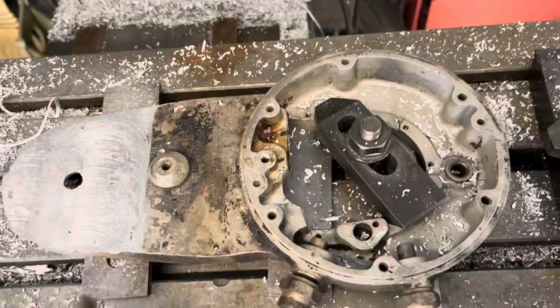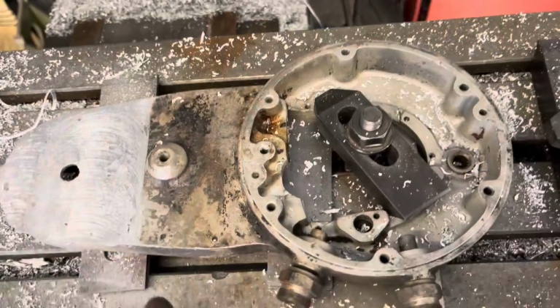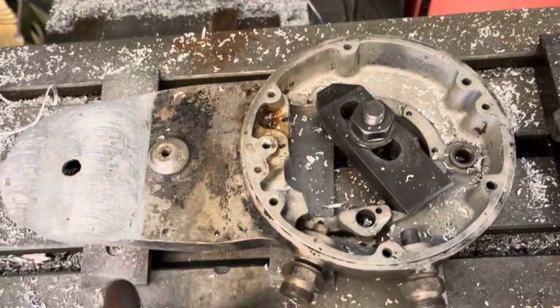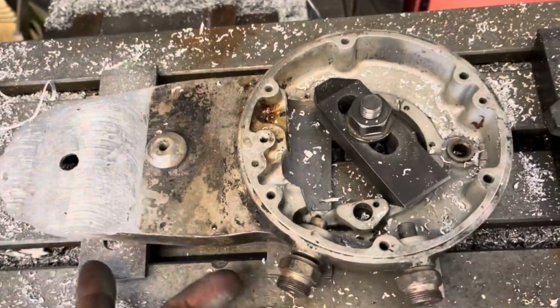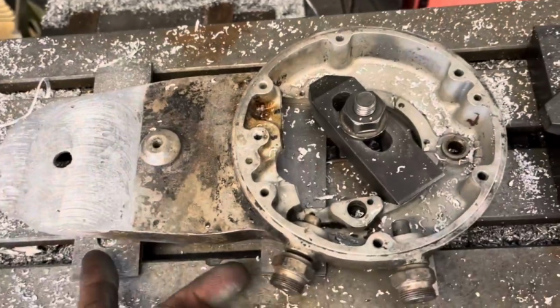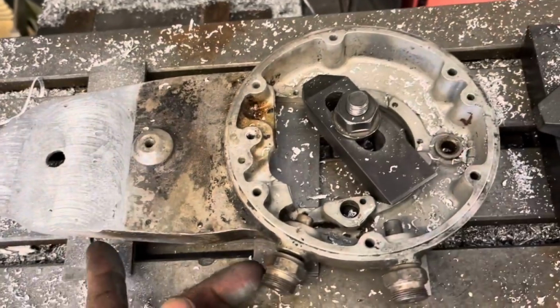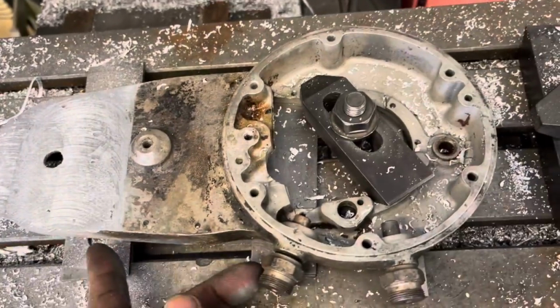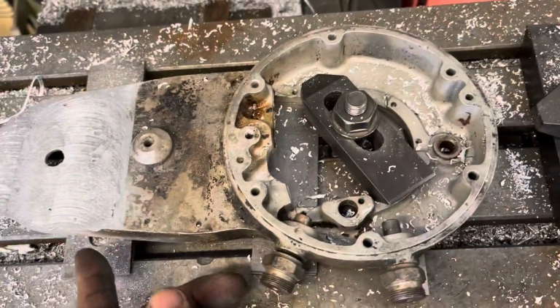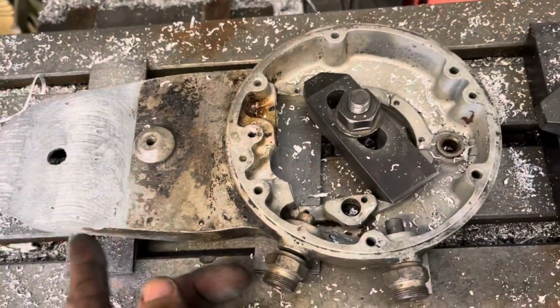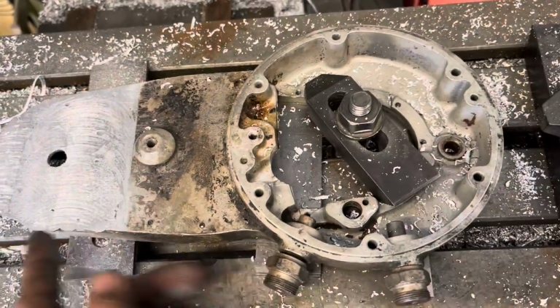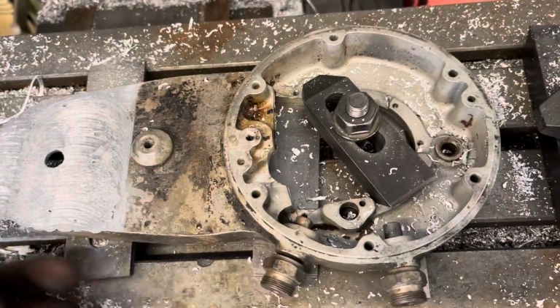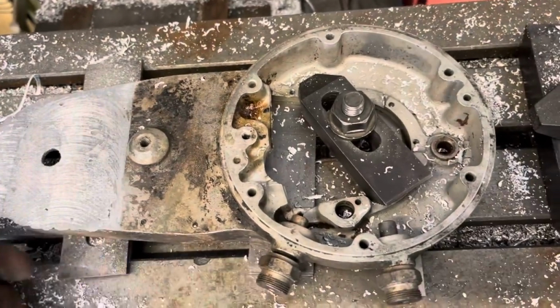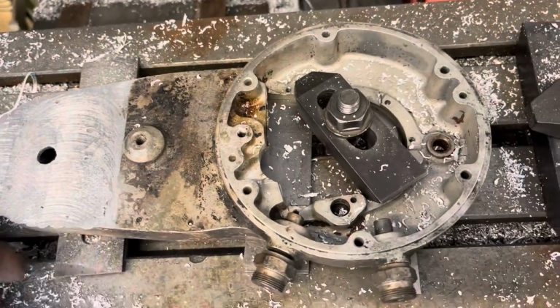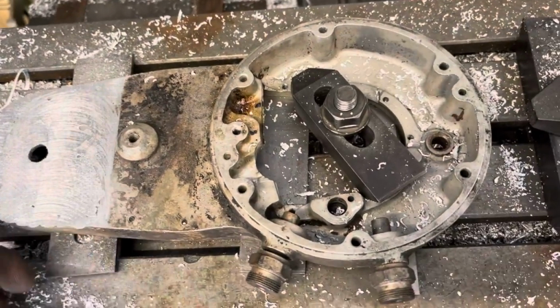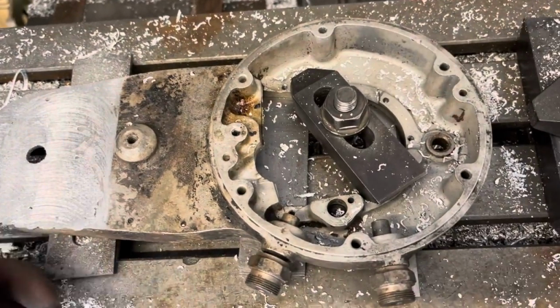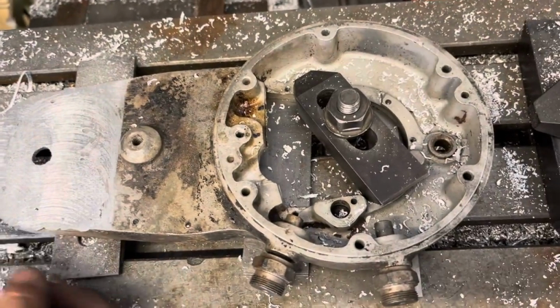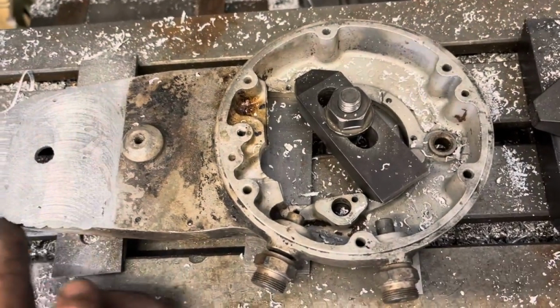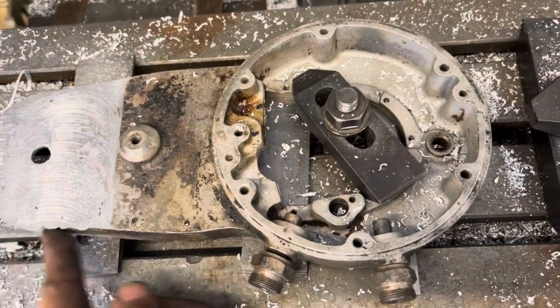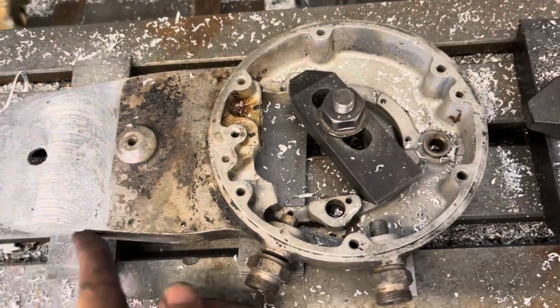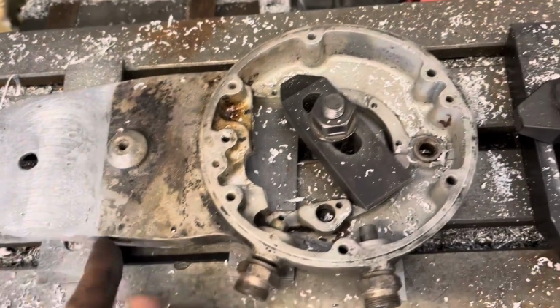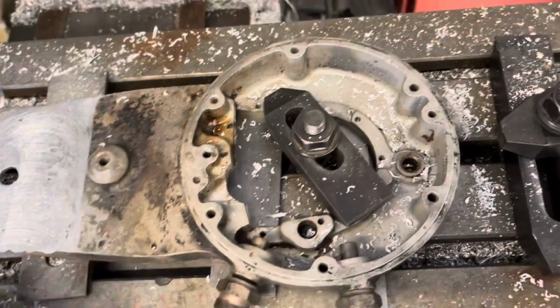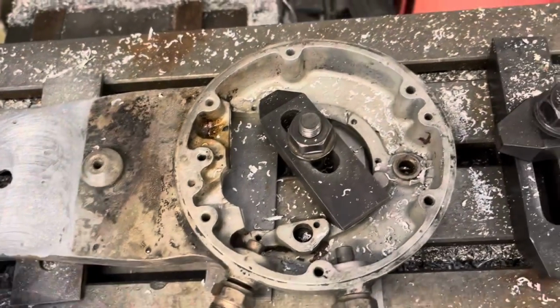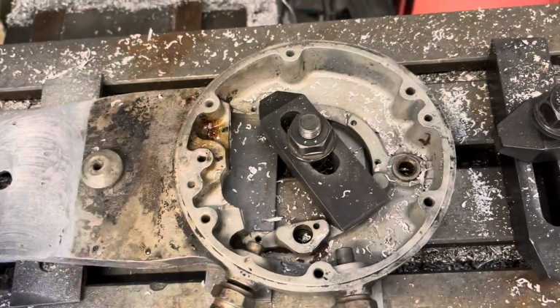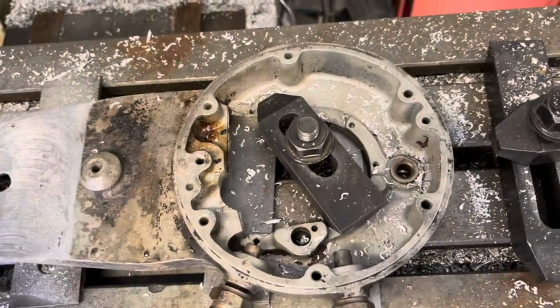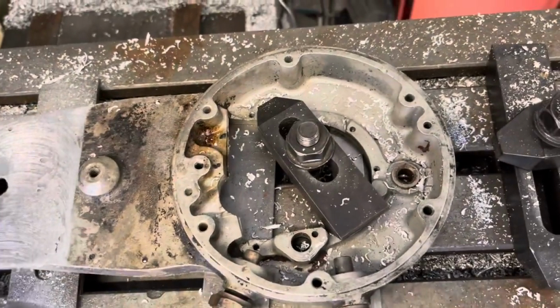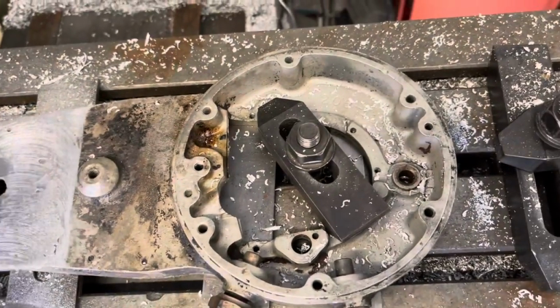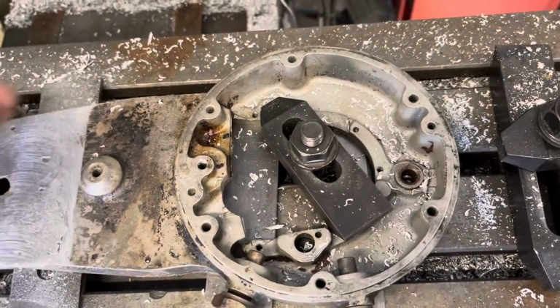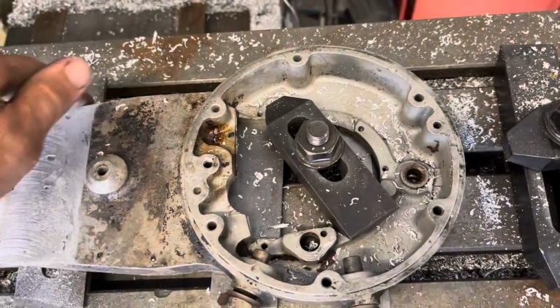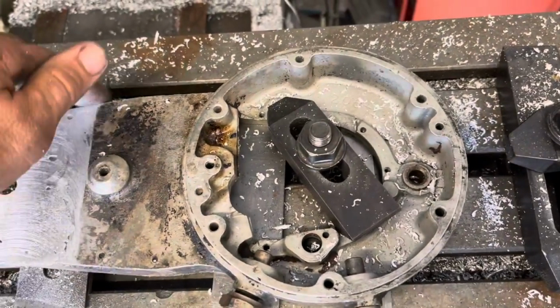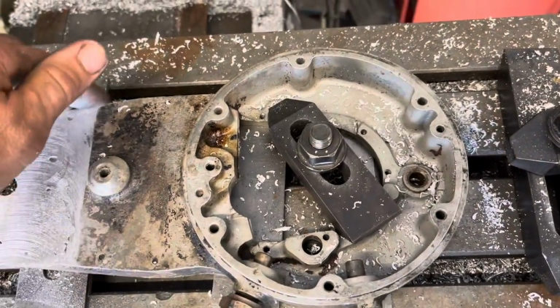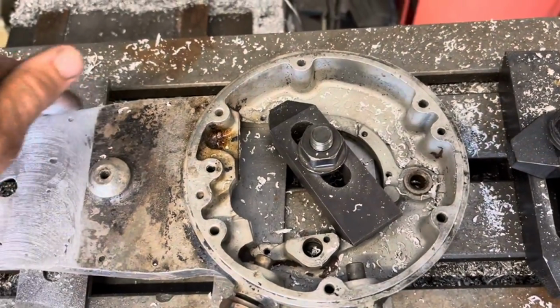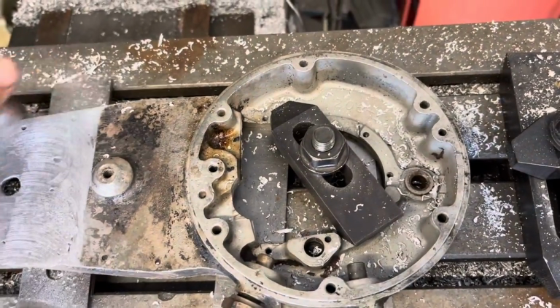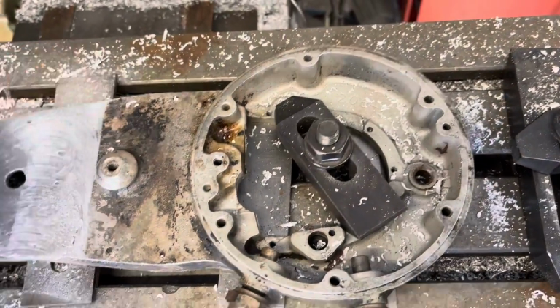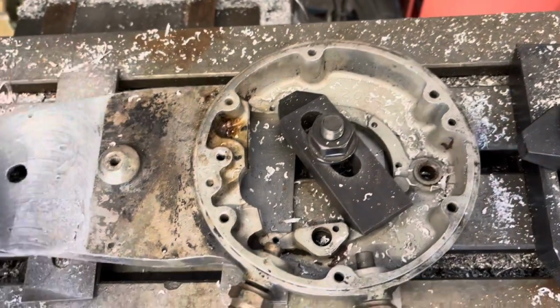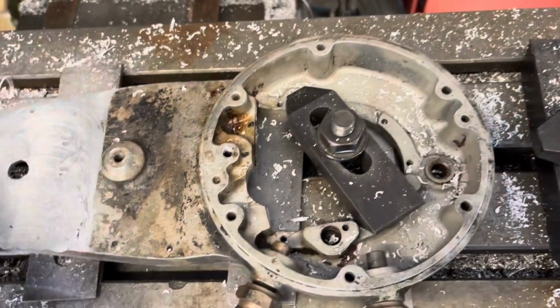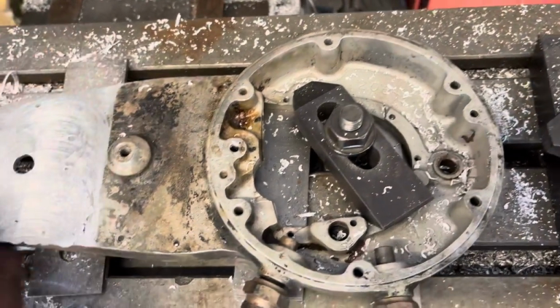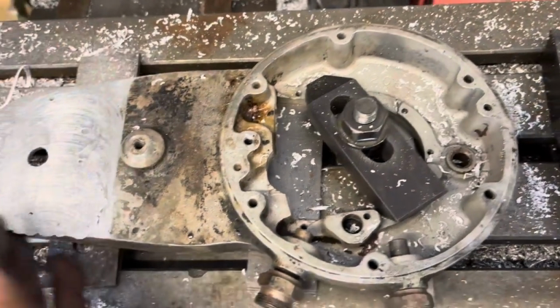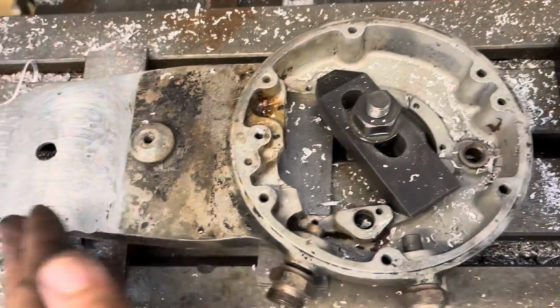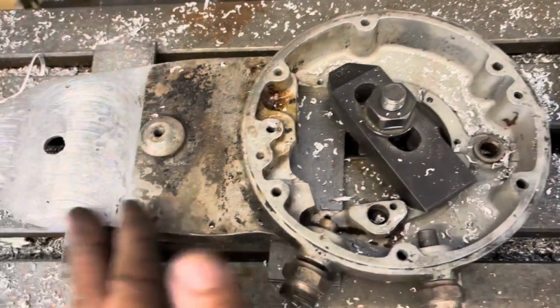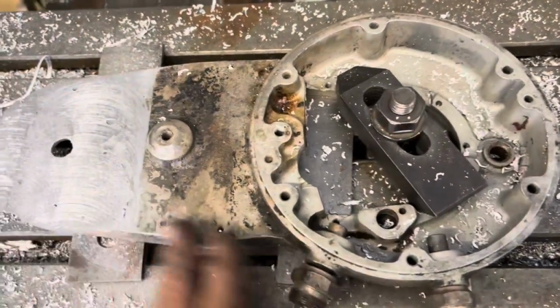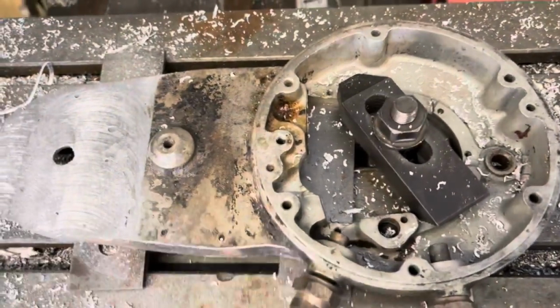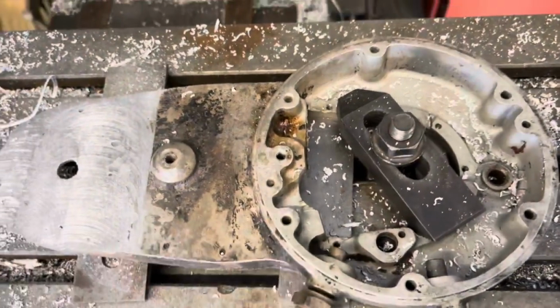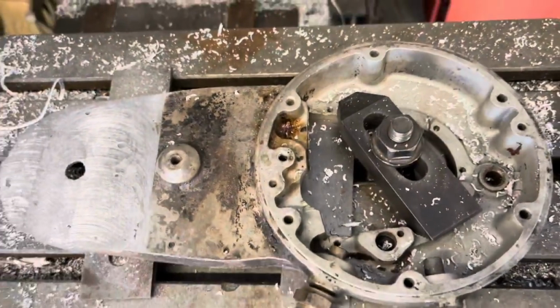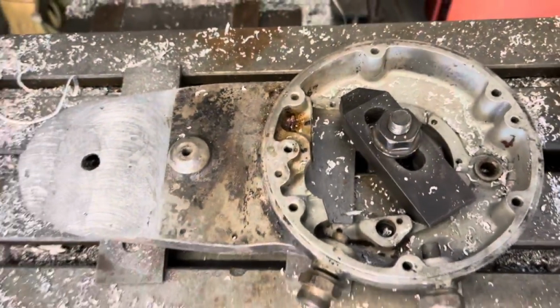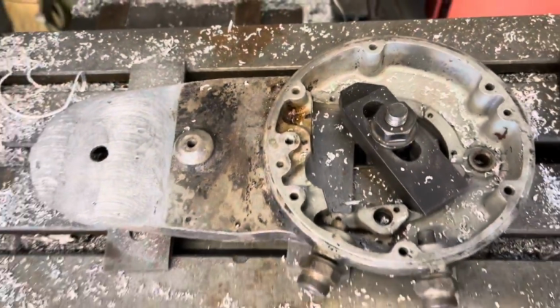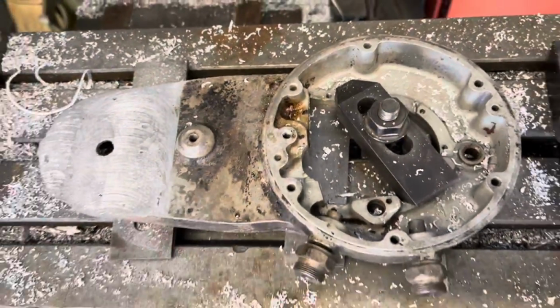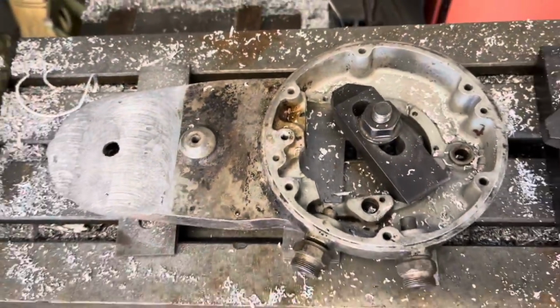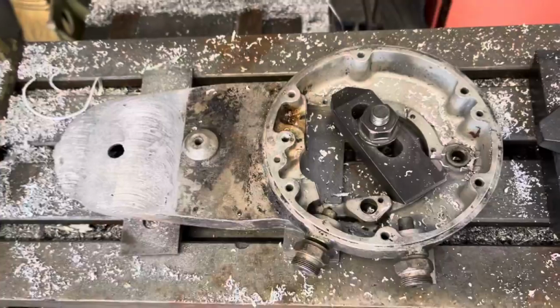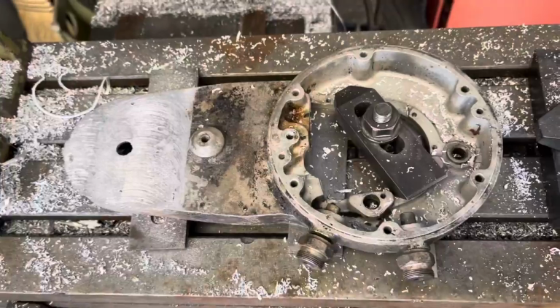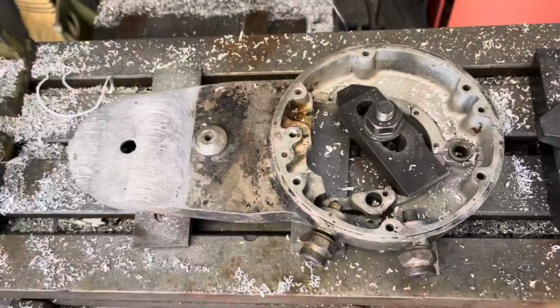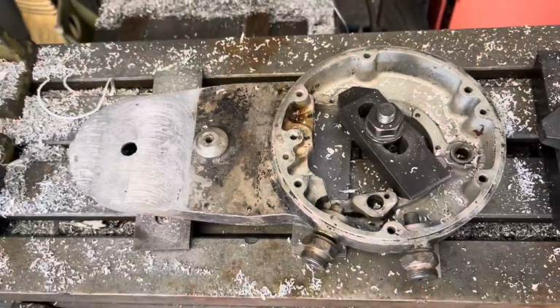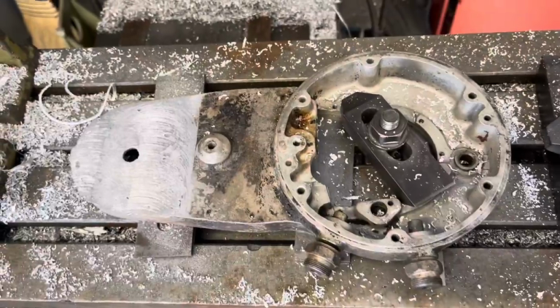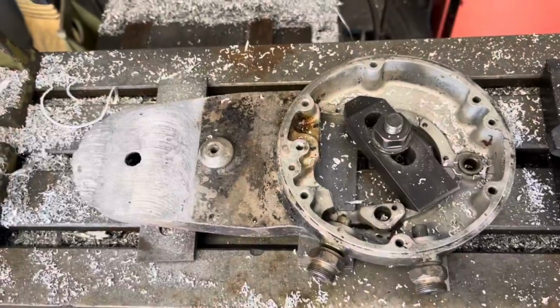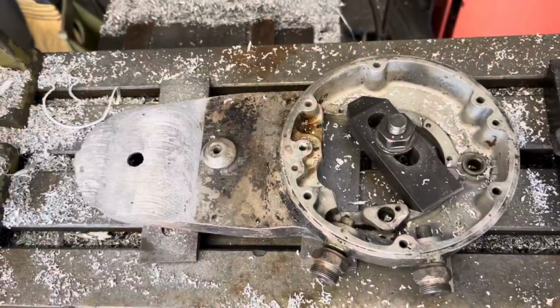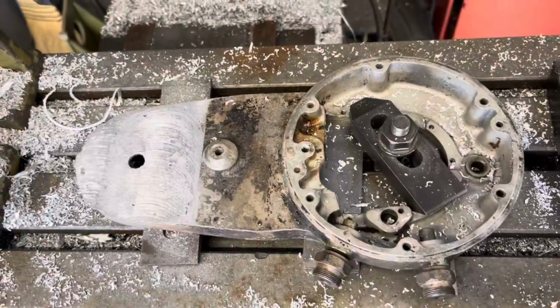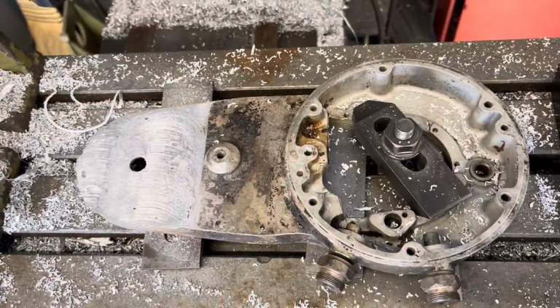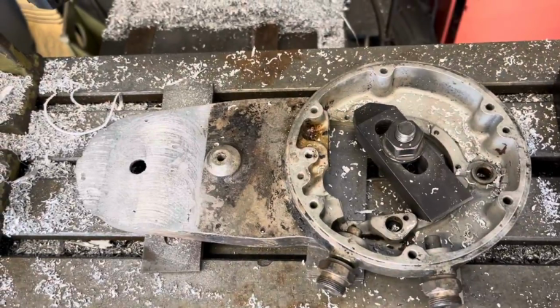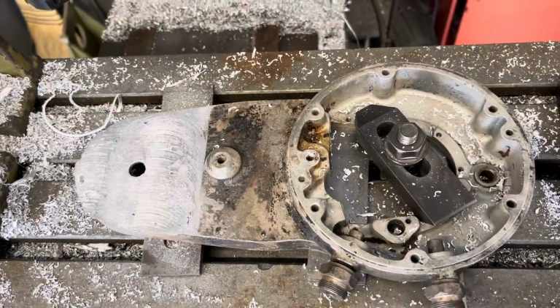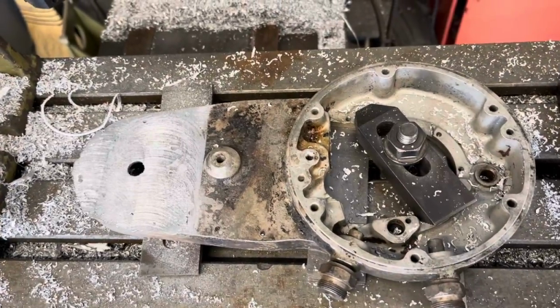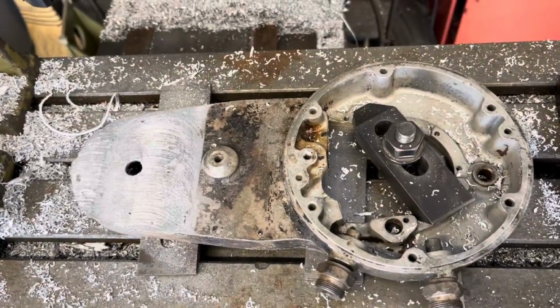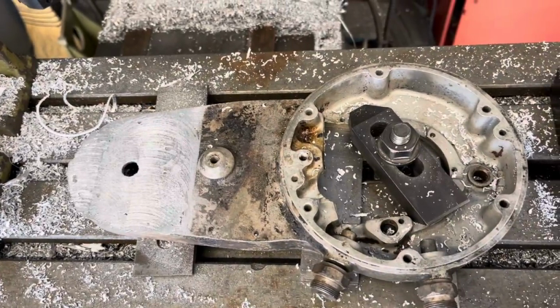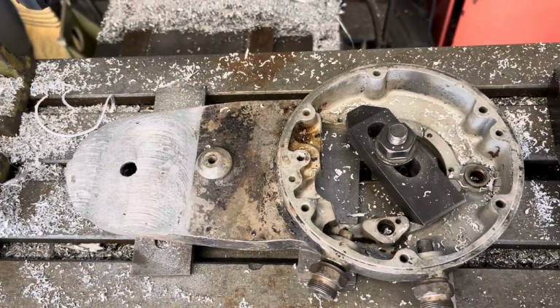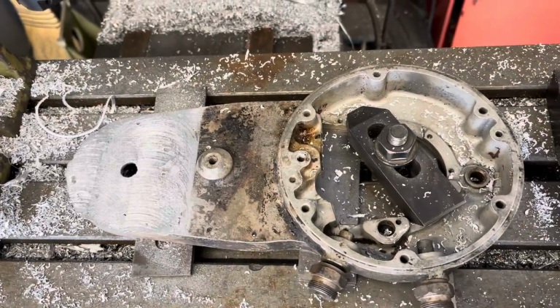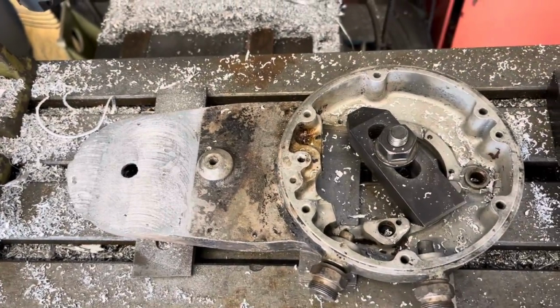I'll just go to my belt sander and clean these edges up where I had a little bit of overlay on the weld, and she's ready to be blasted and put back on the bike. And that's it.